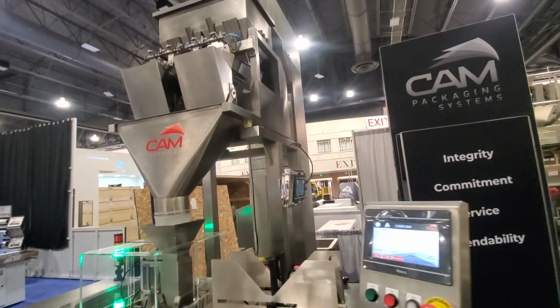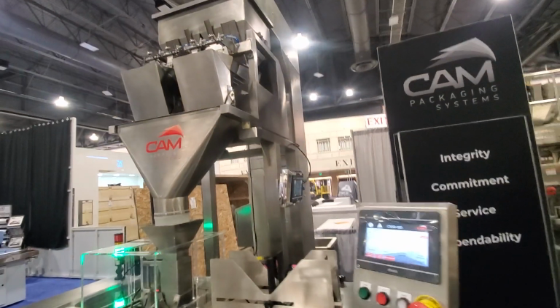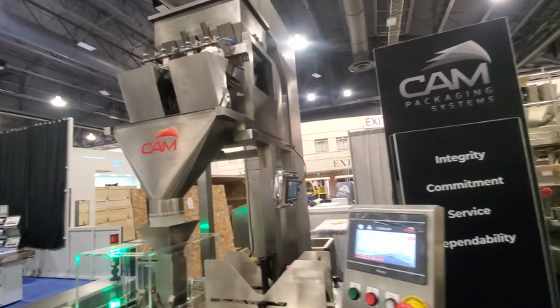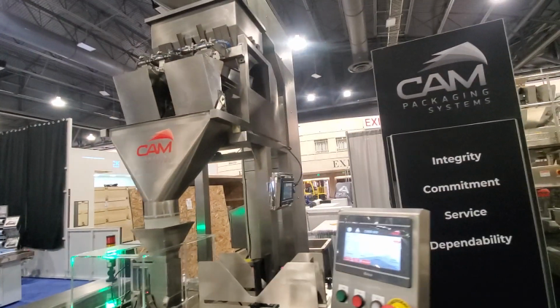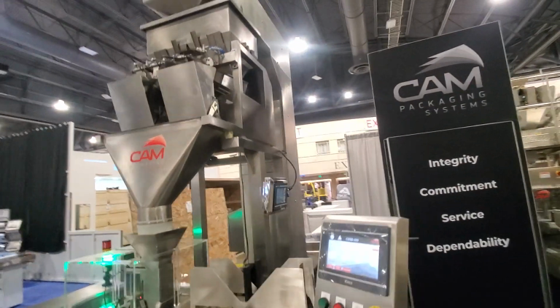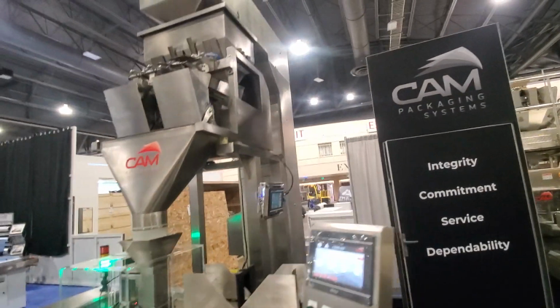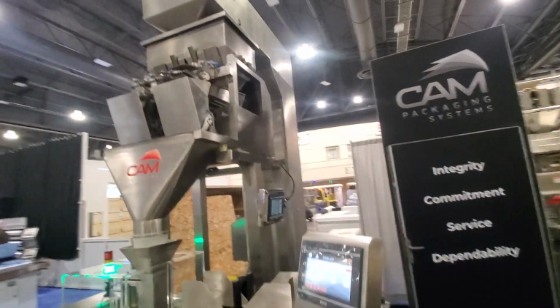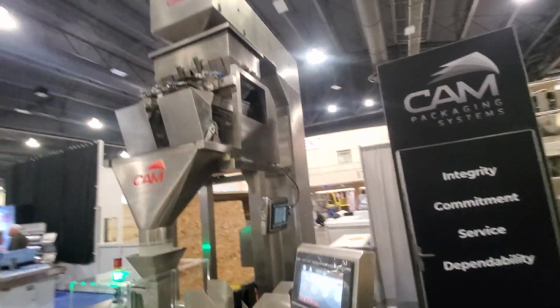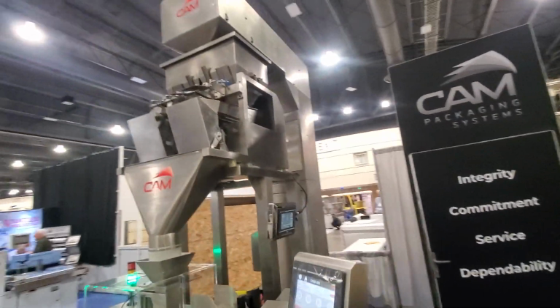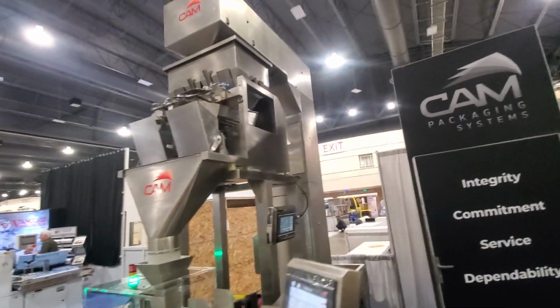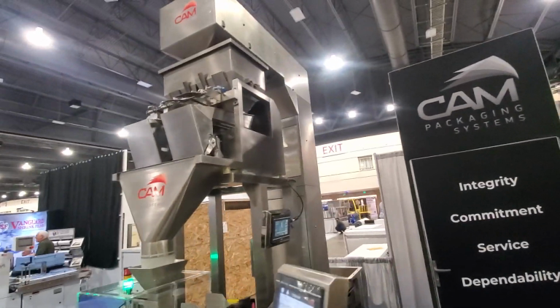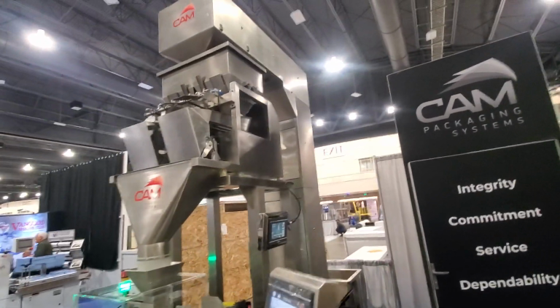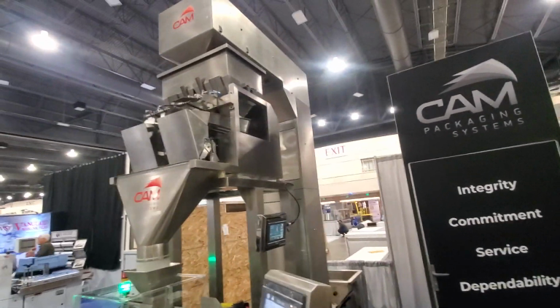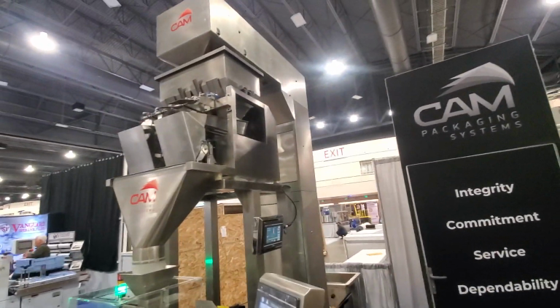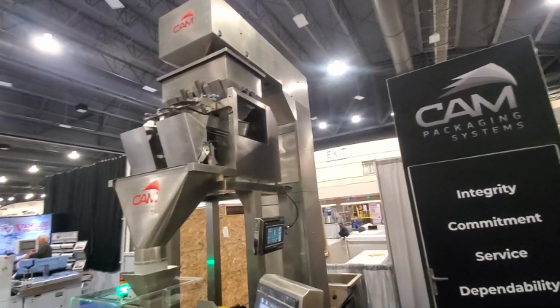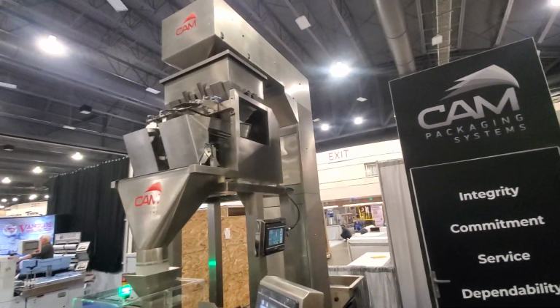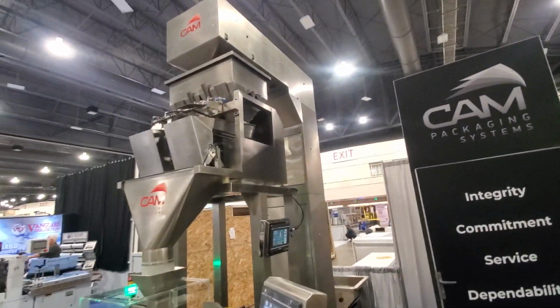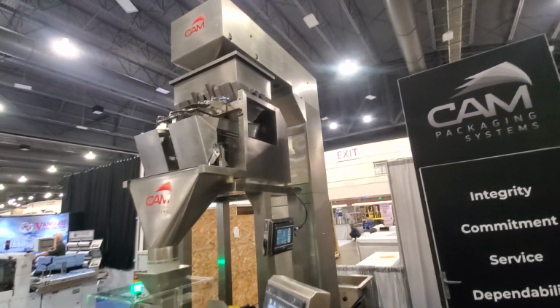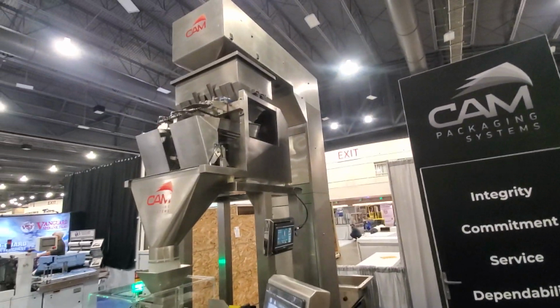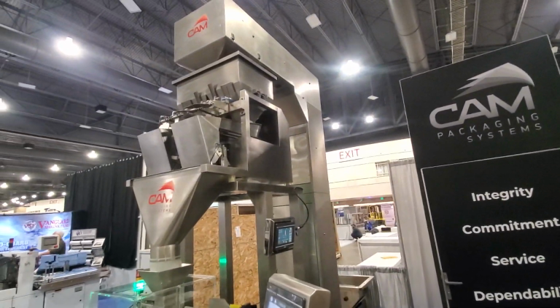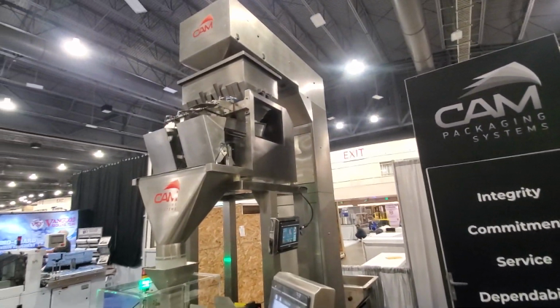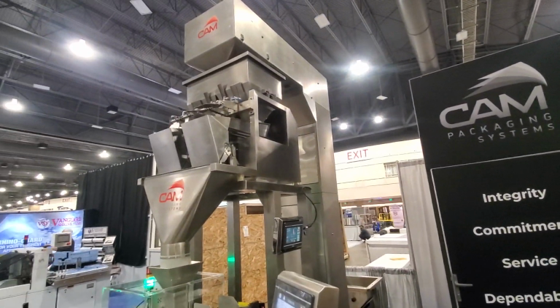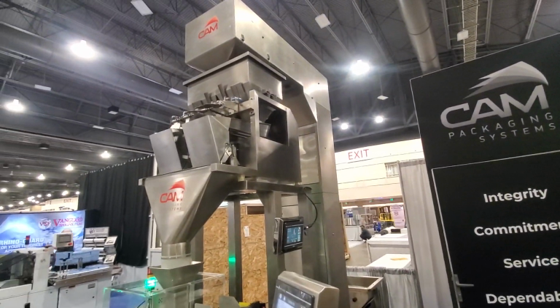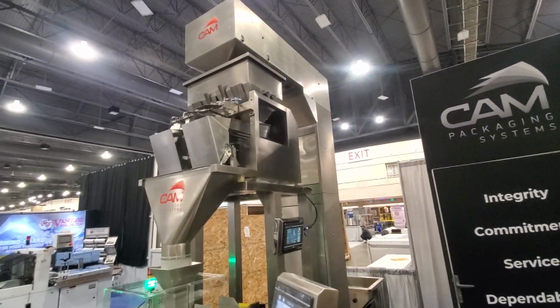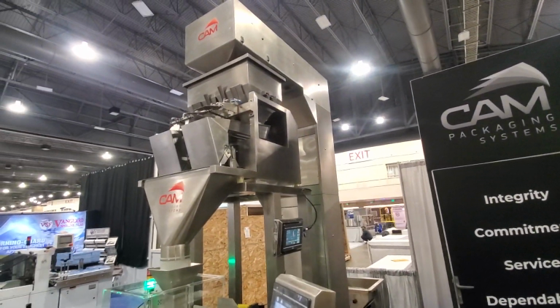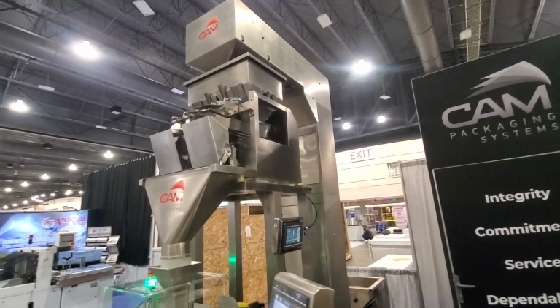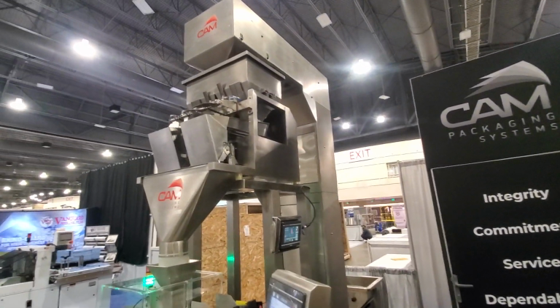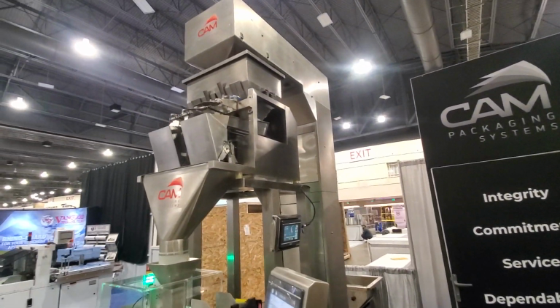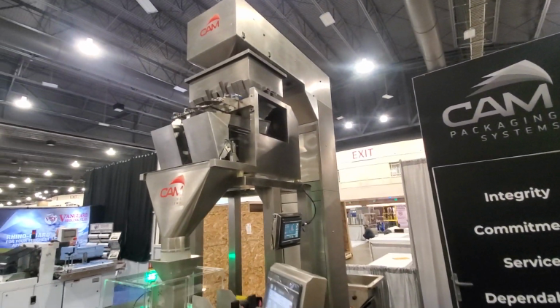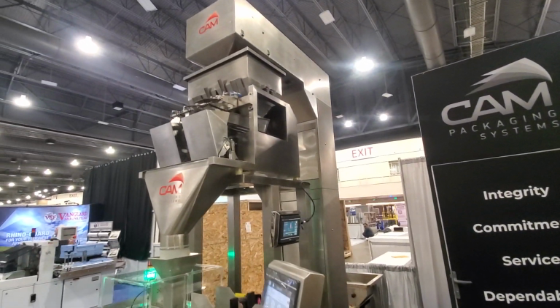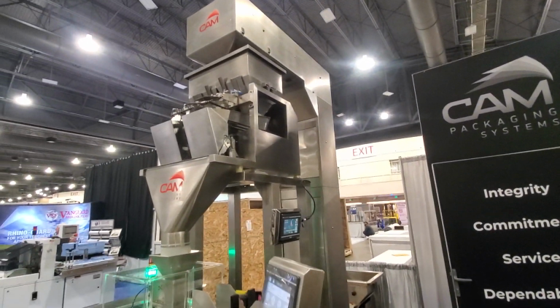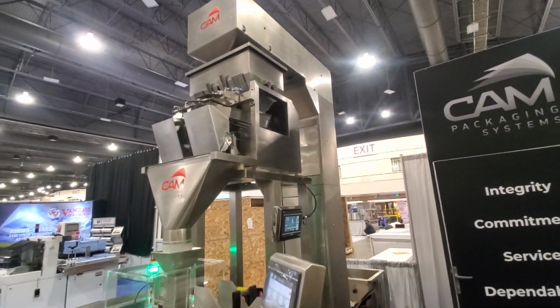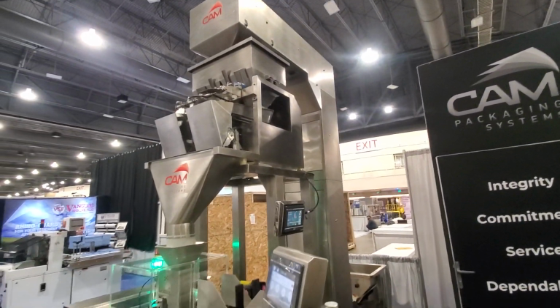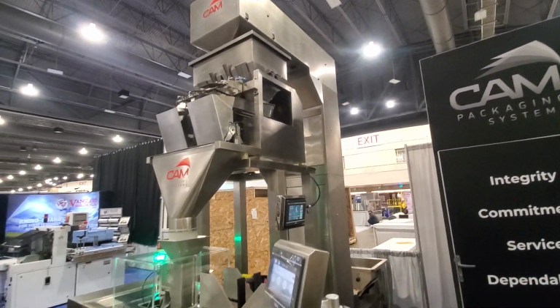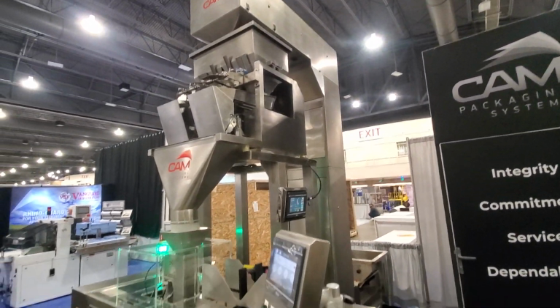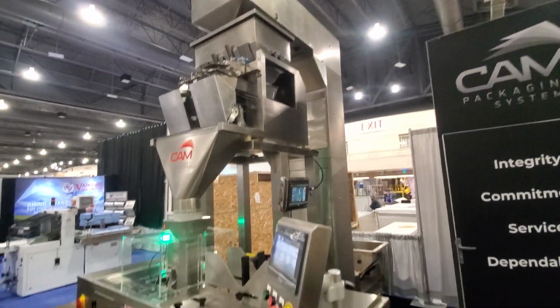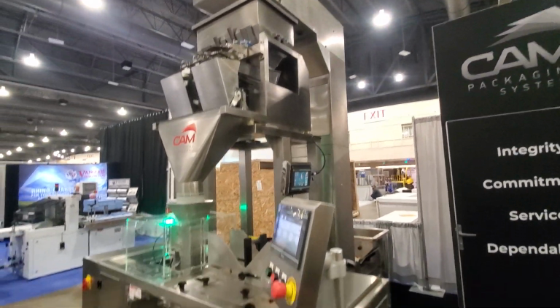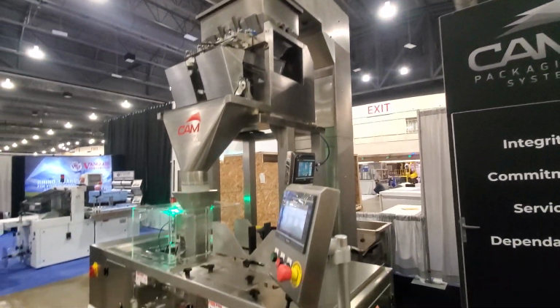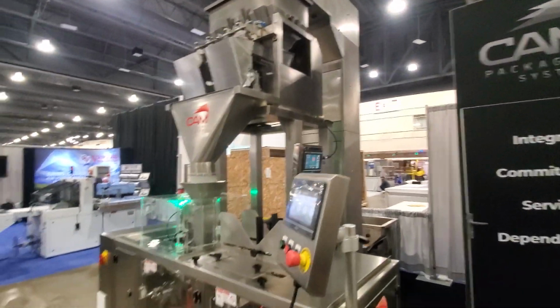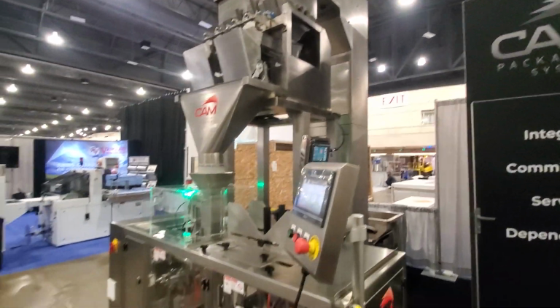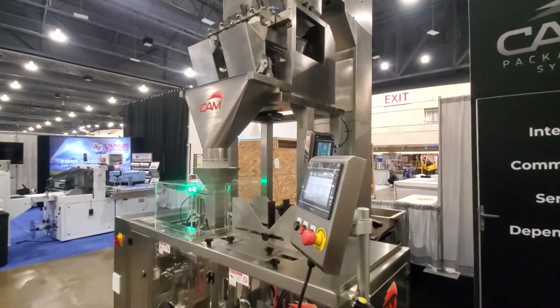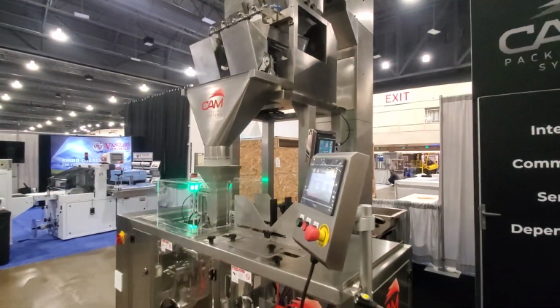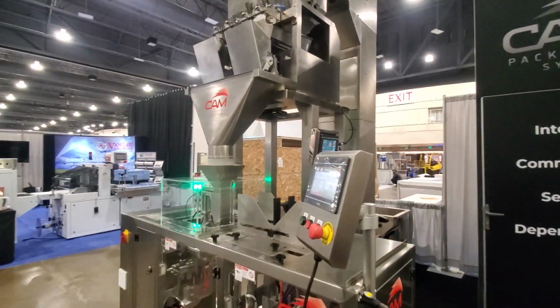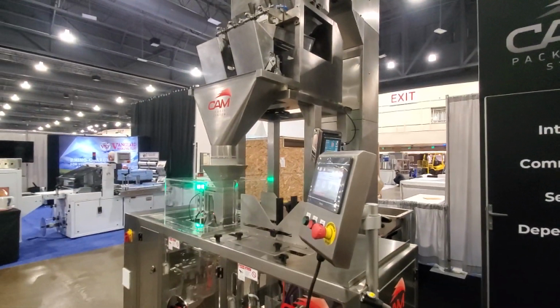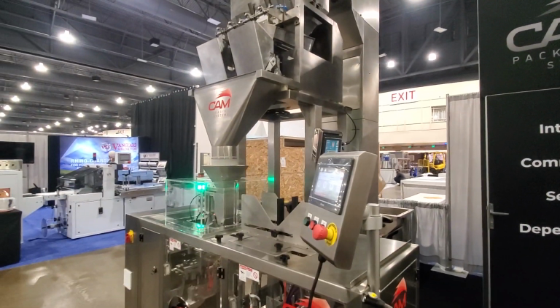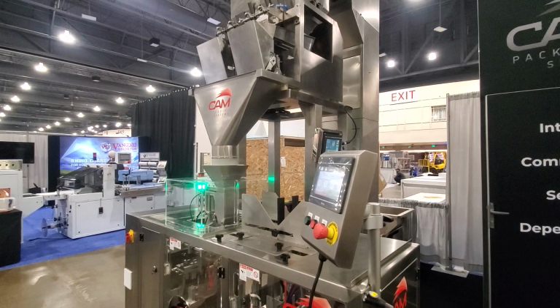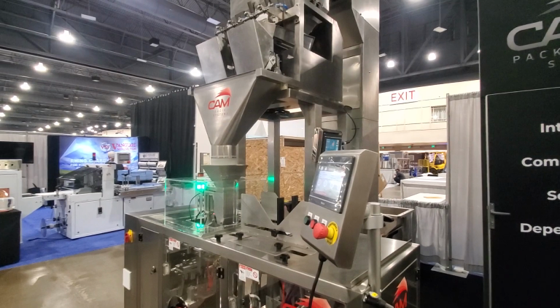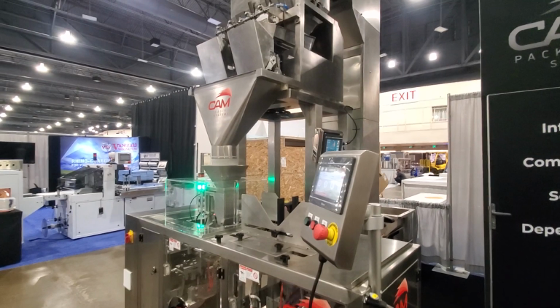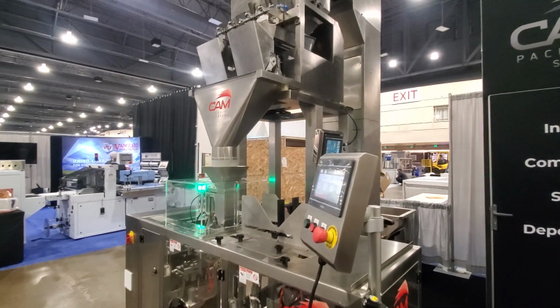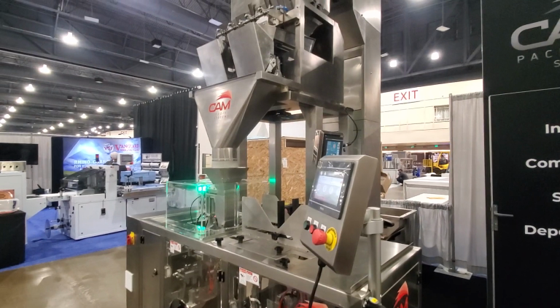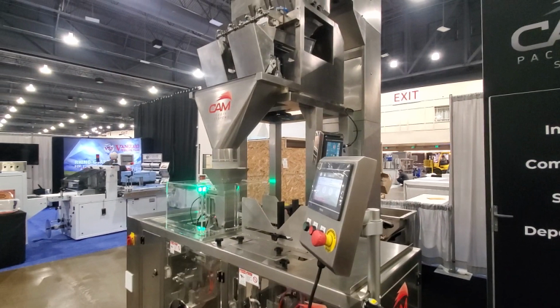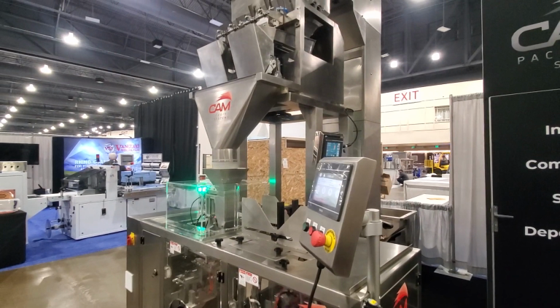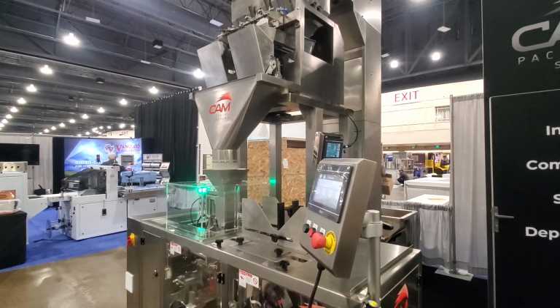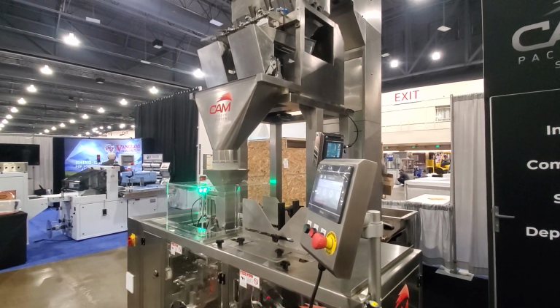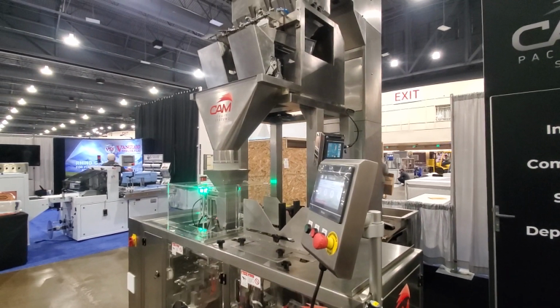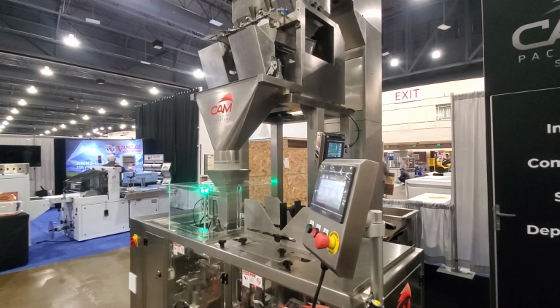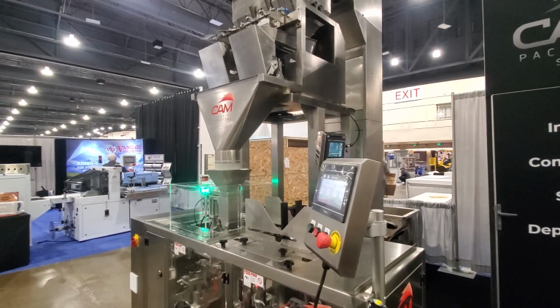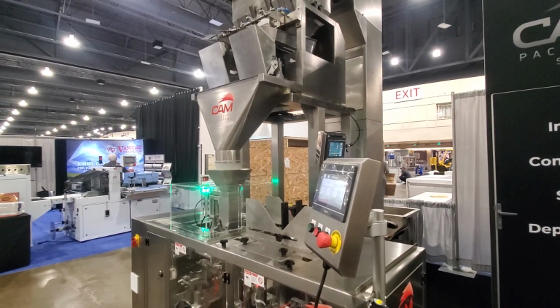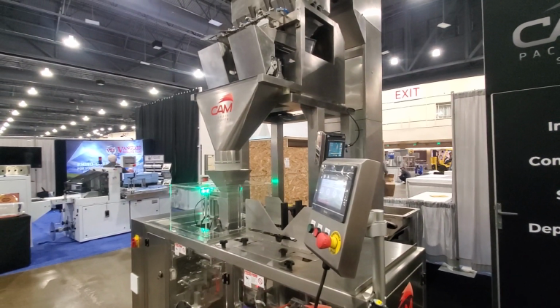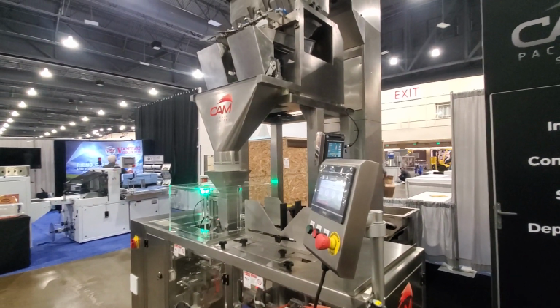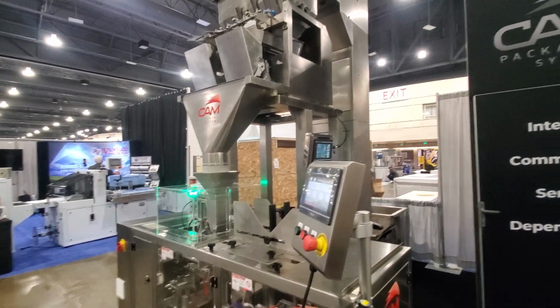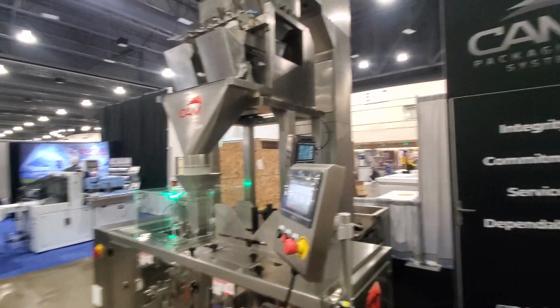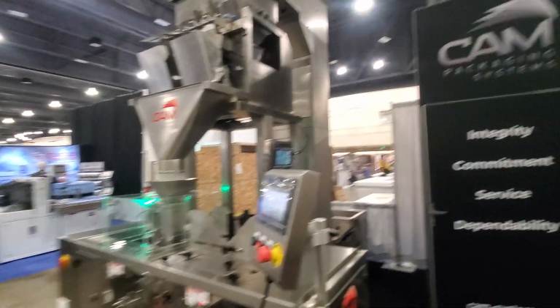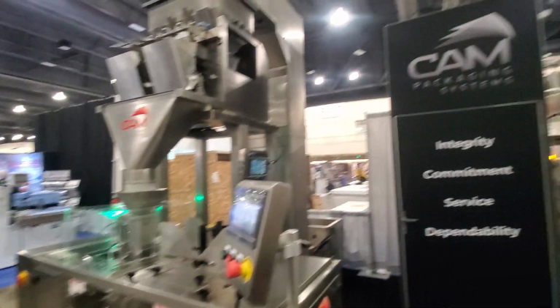You should really contact us if you're in the market for an entry-level pre-made bagging system. This will pay for itself in less than a year.